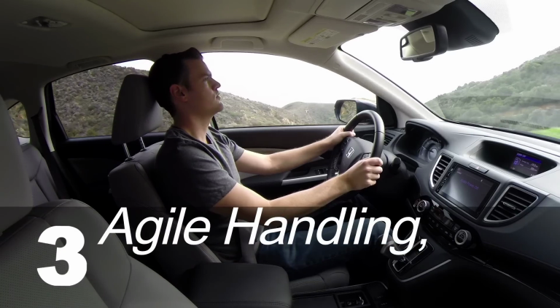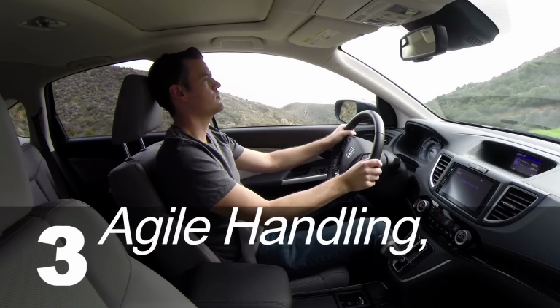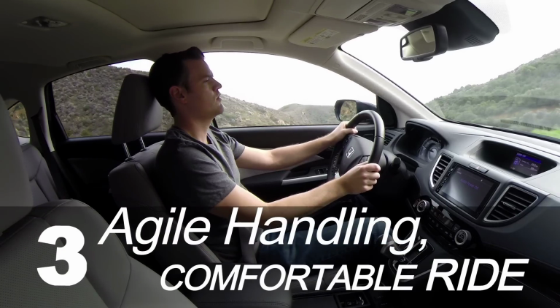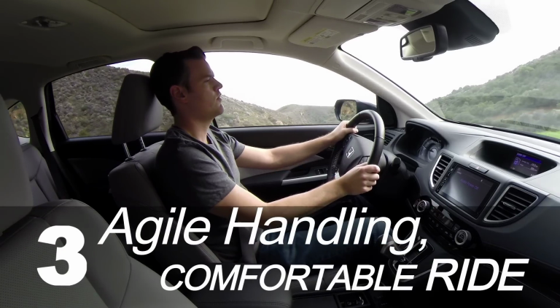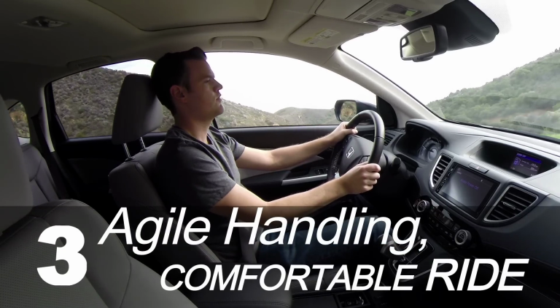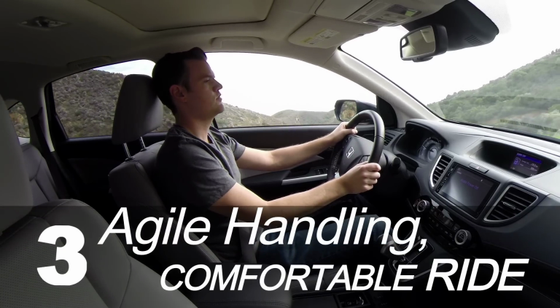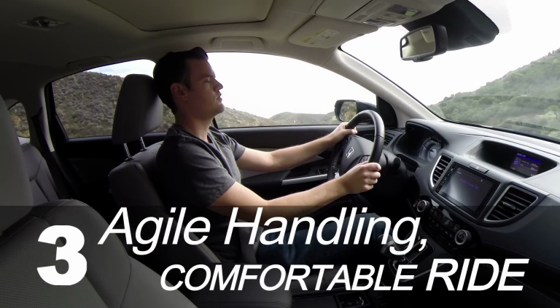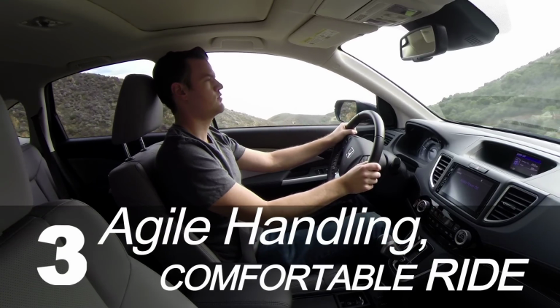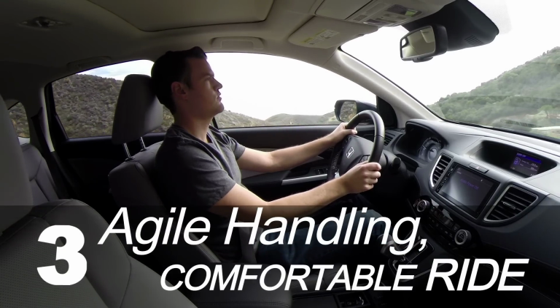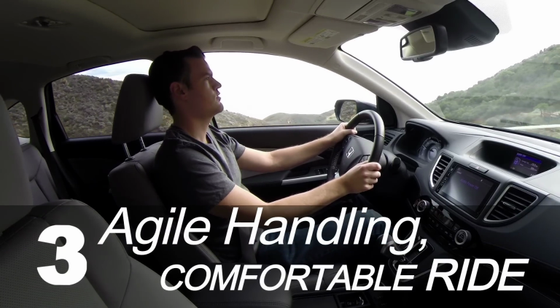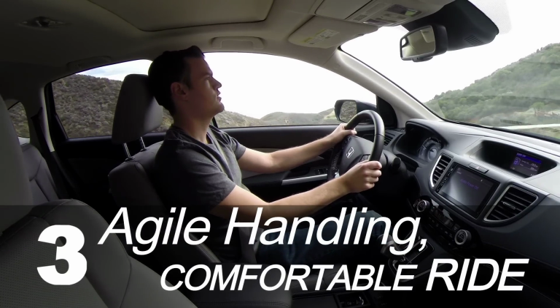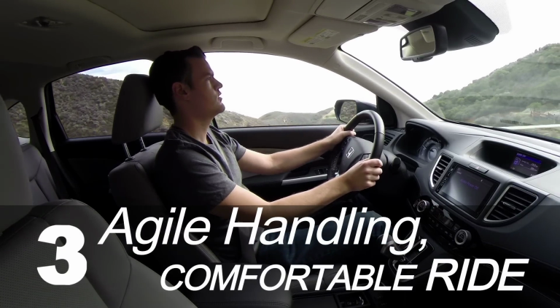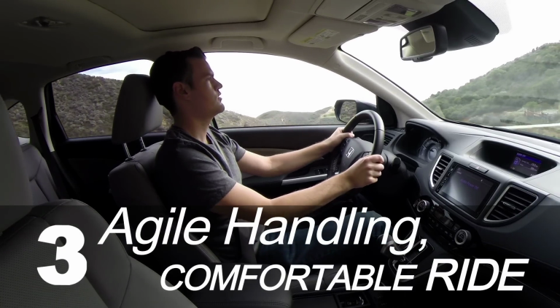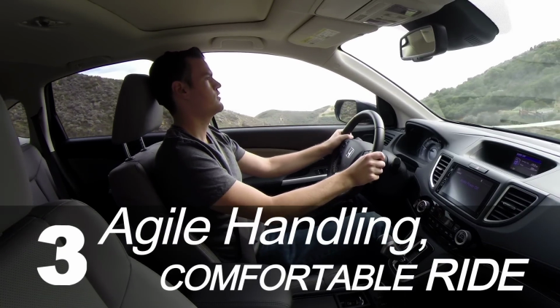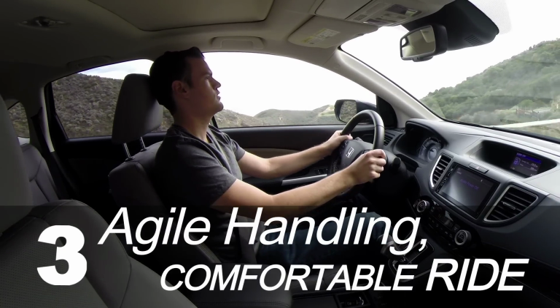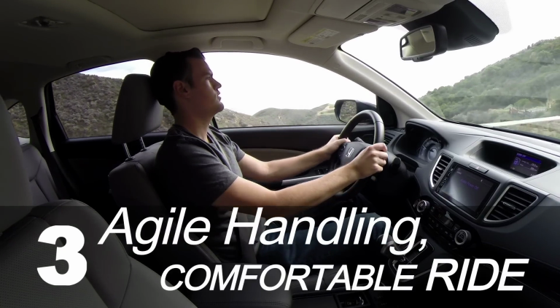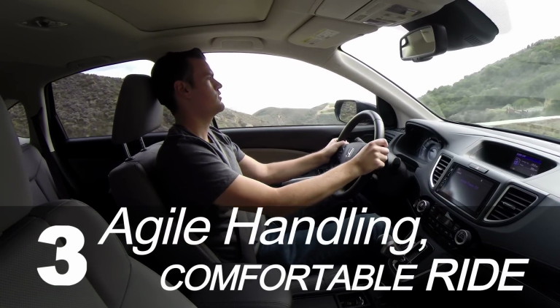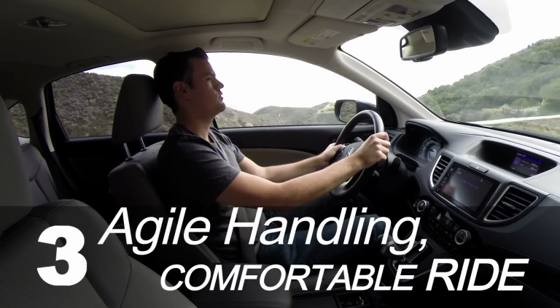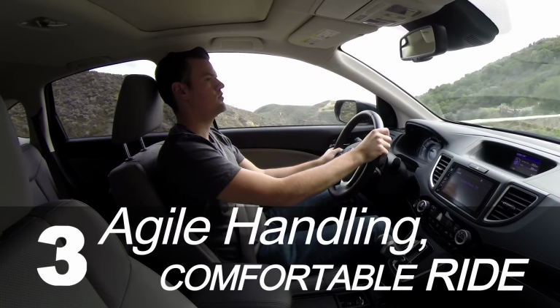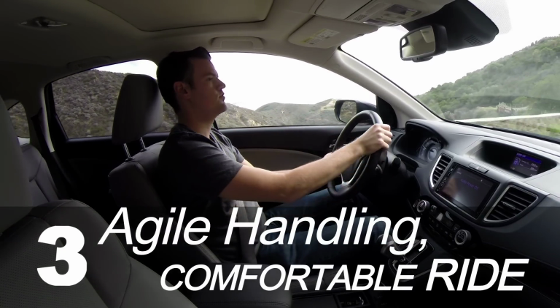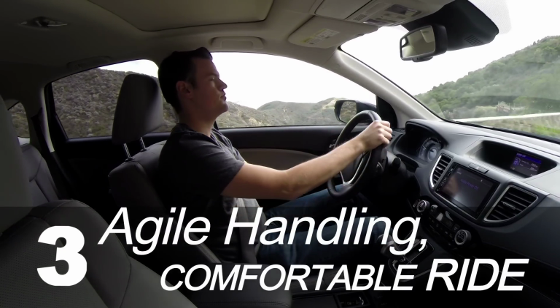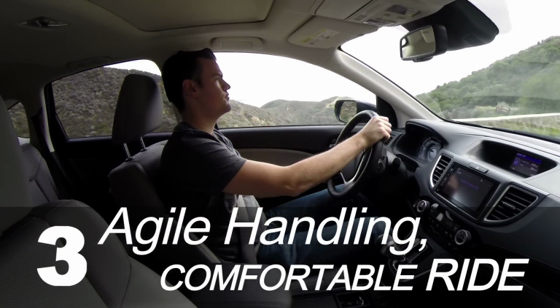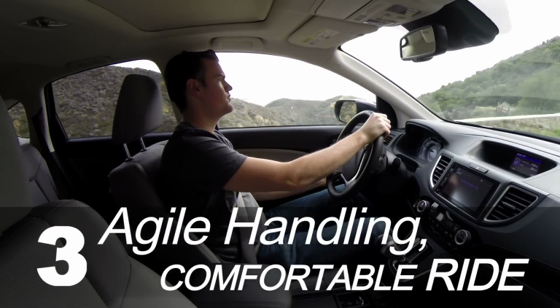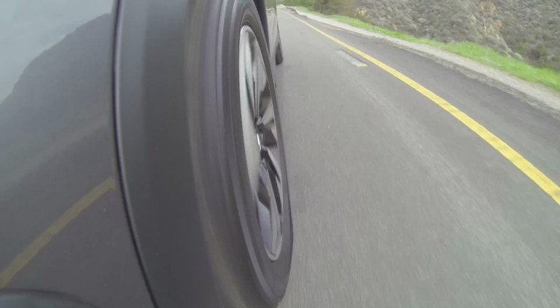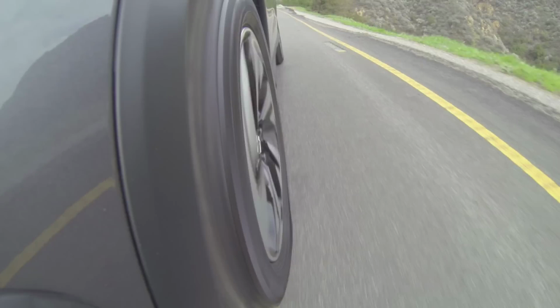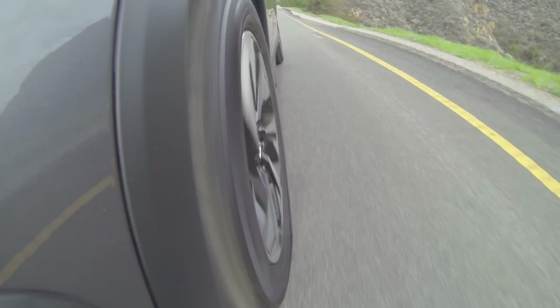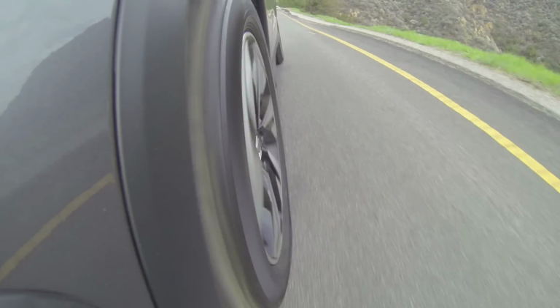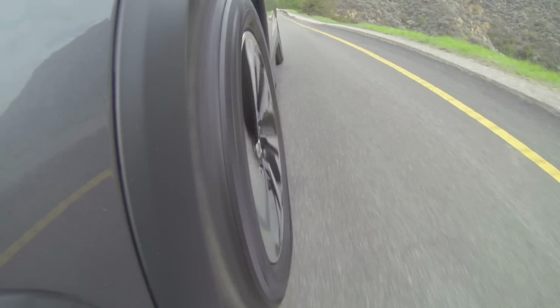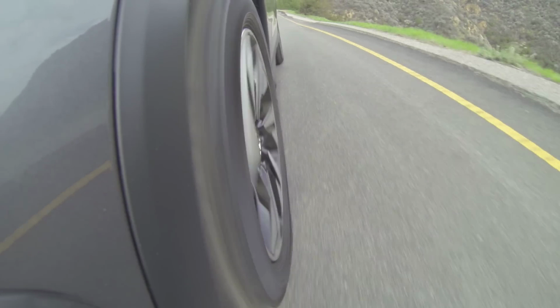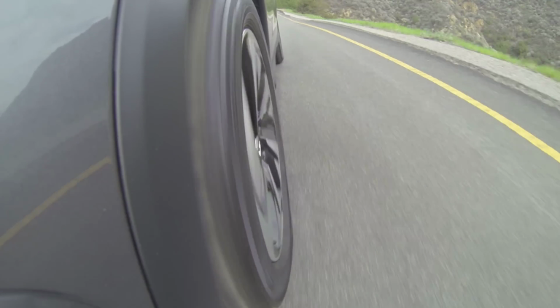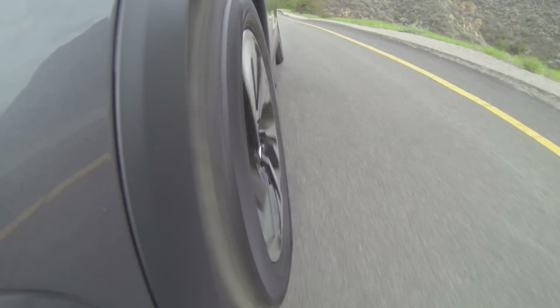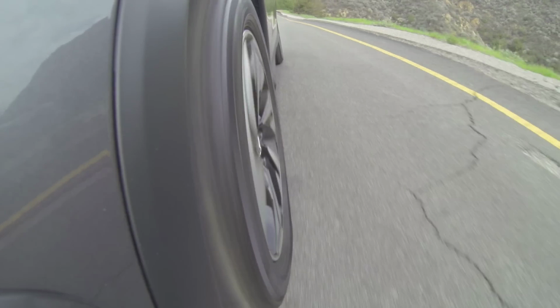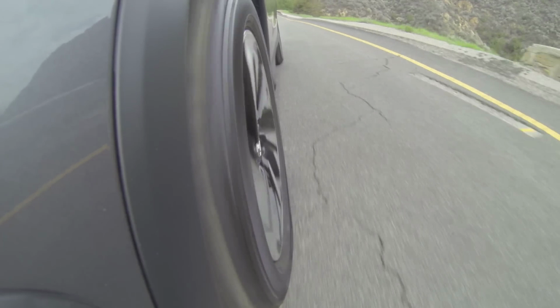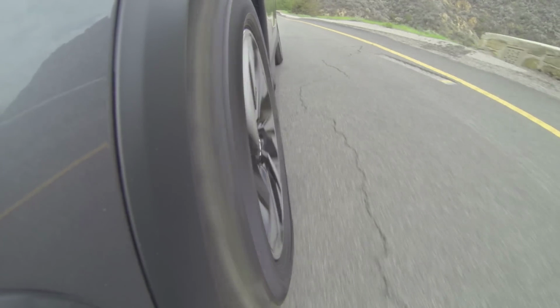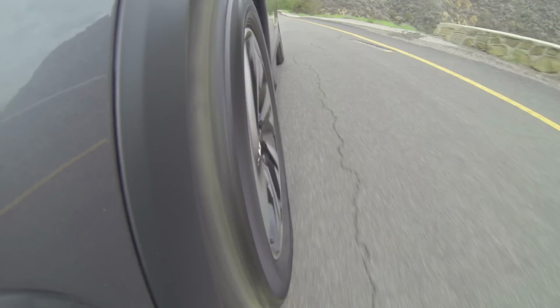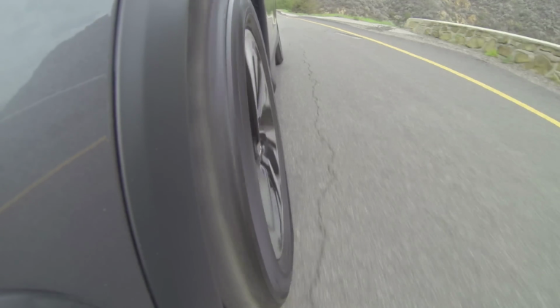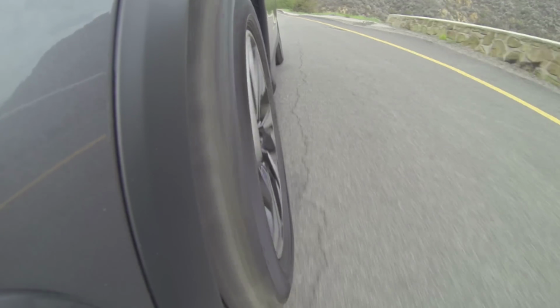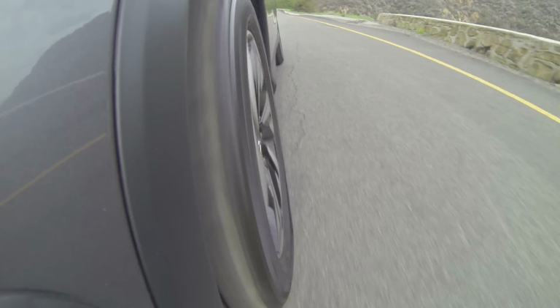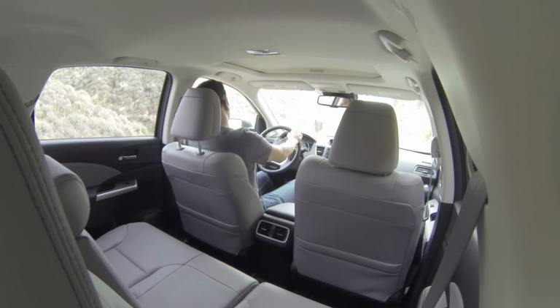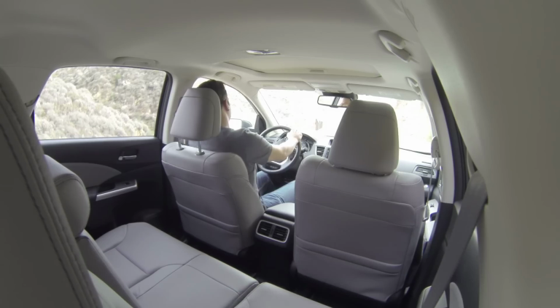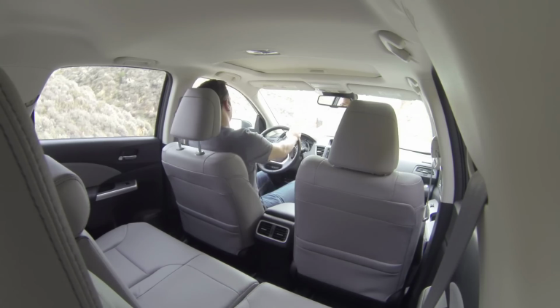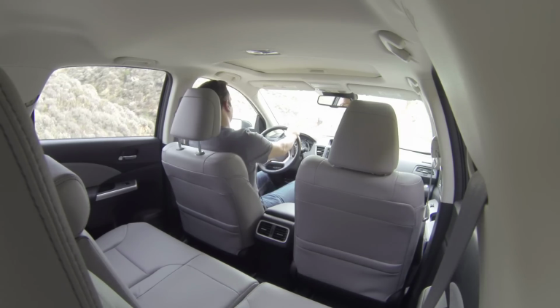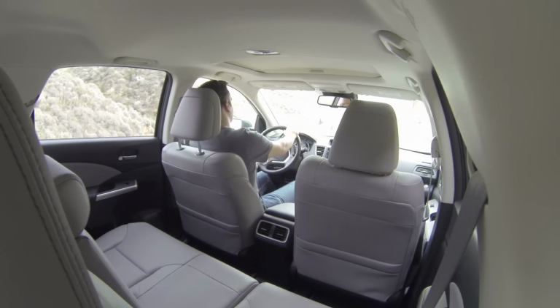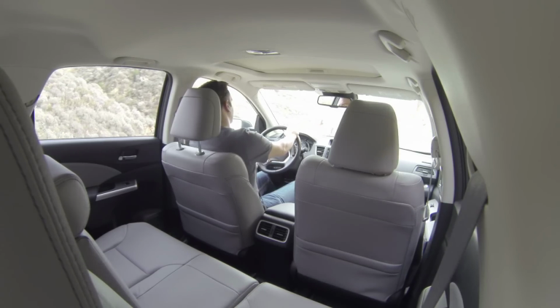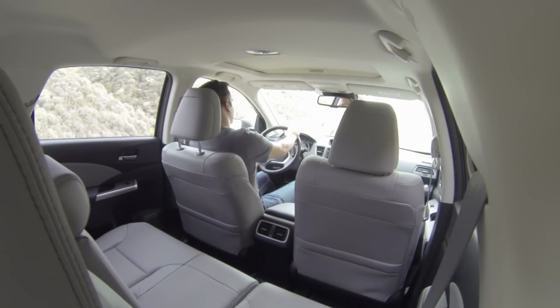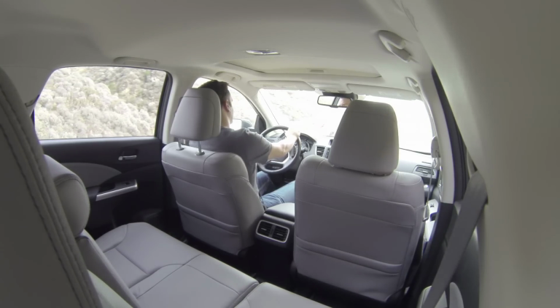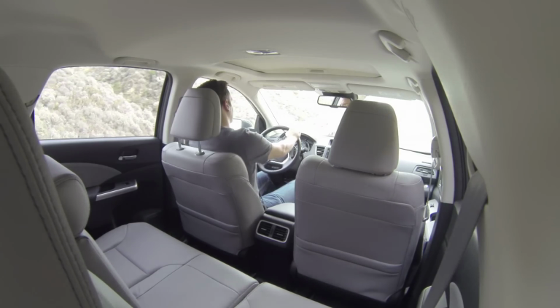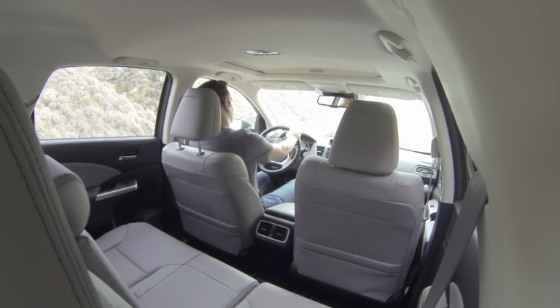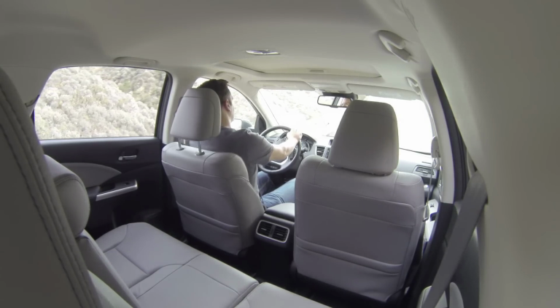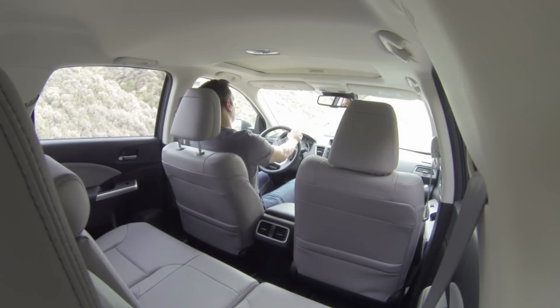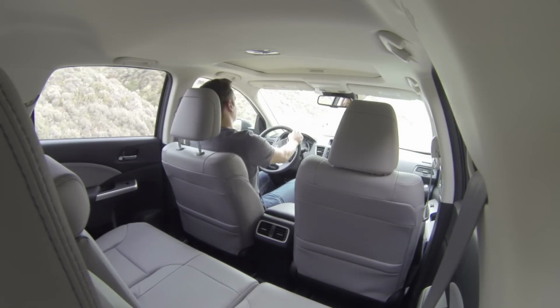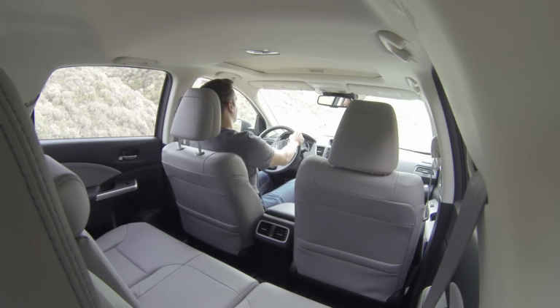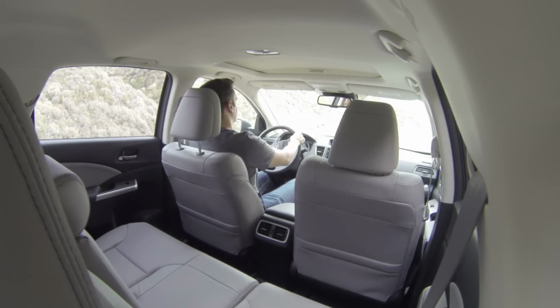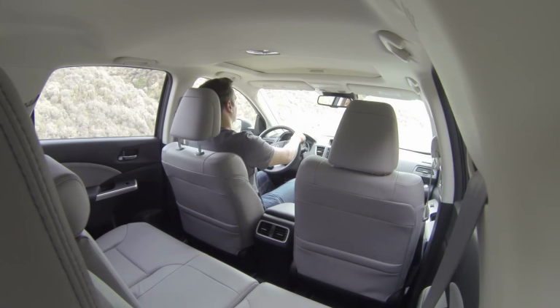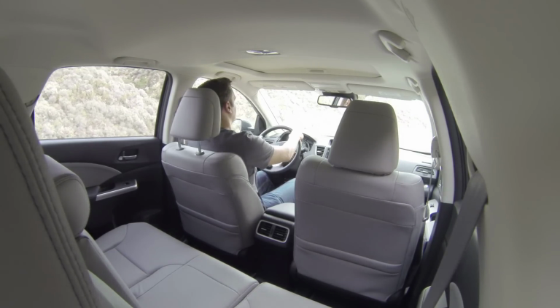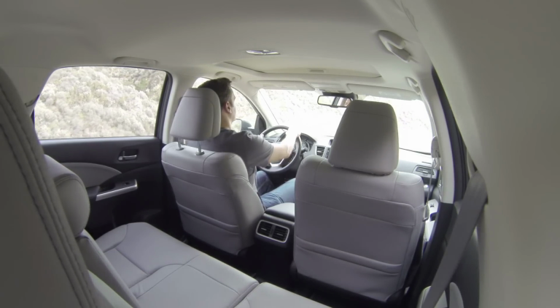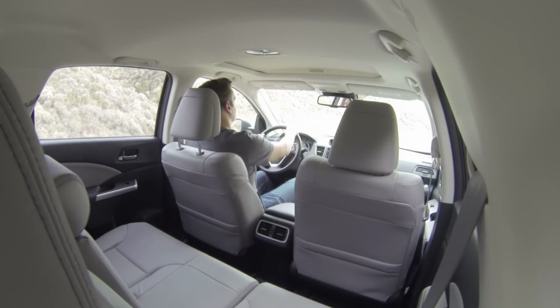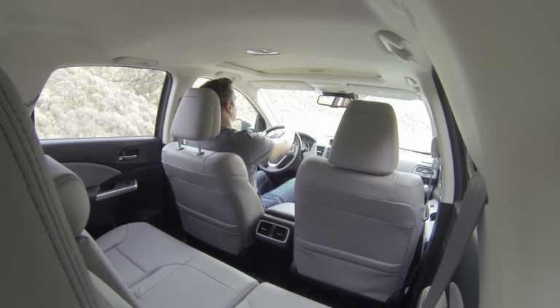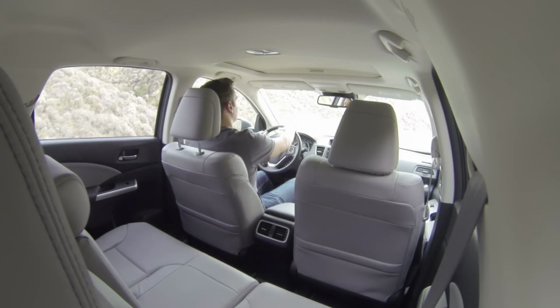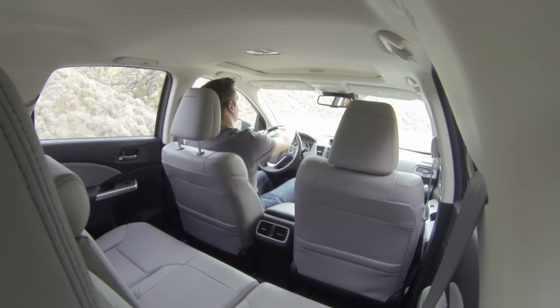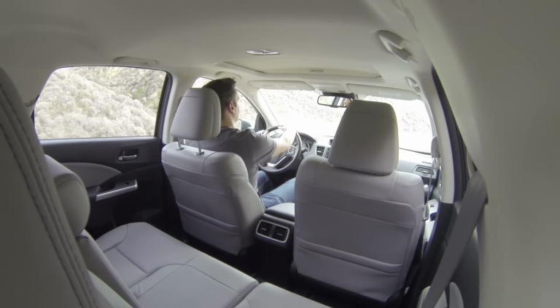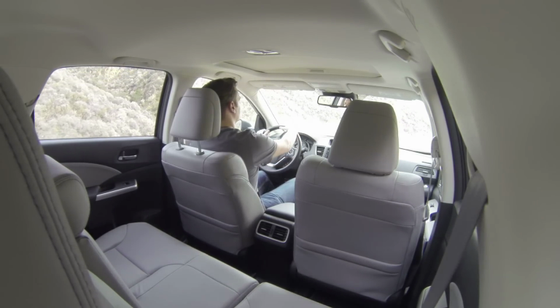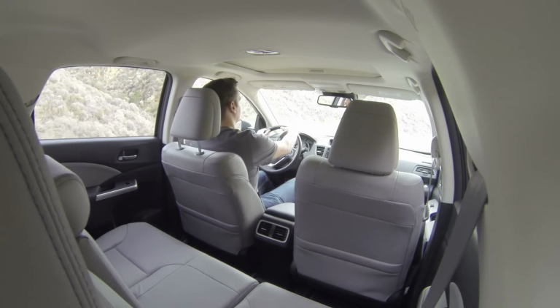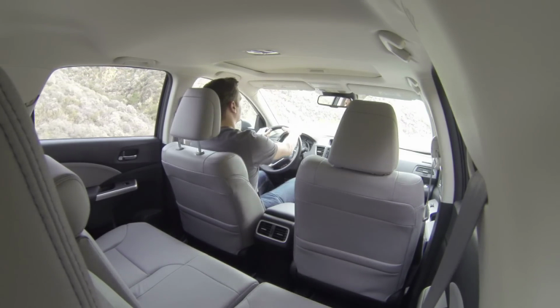It is one of the better compact SUVs to drive, with agile handling around town and a ride that's impressively composed and comfortable.